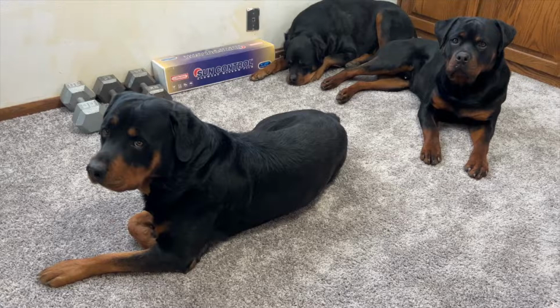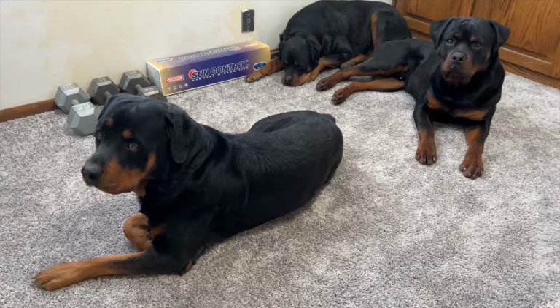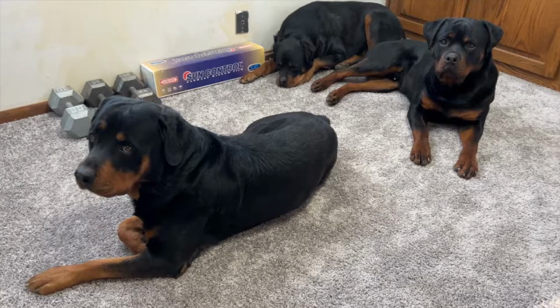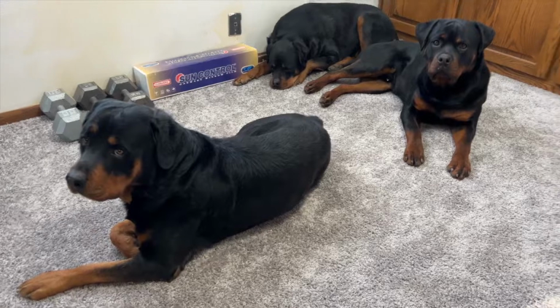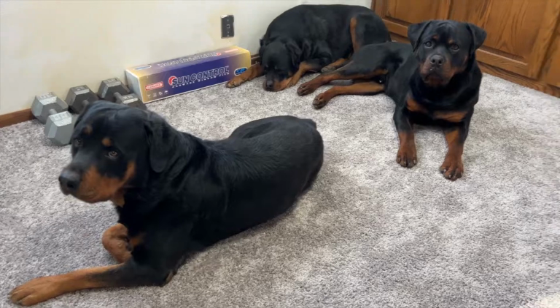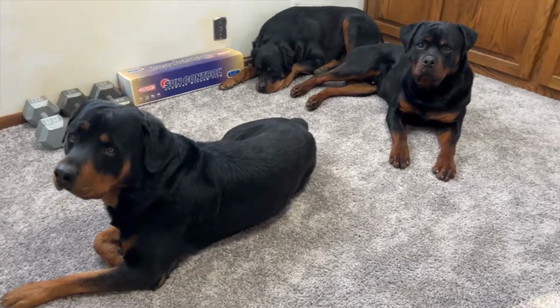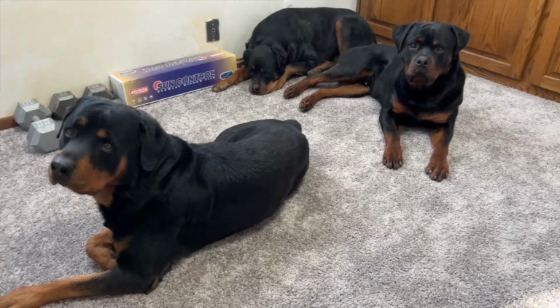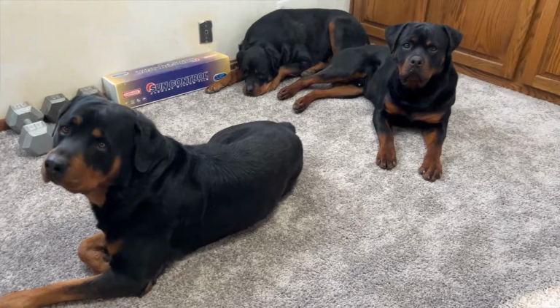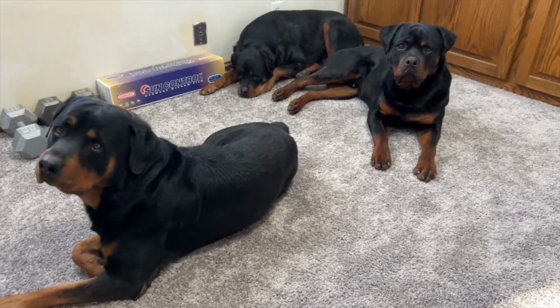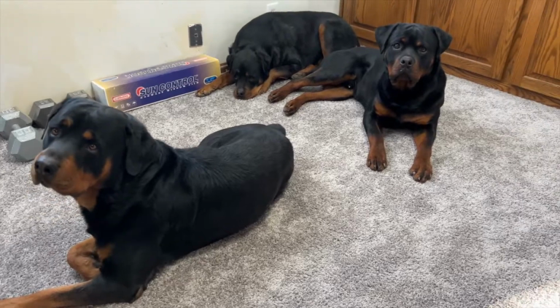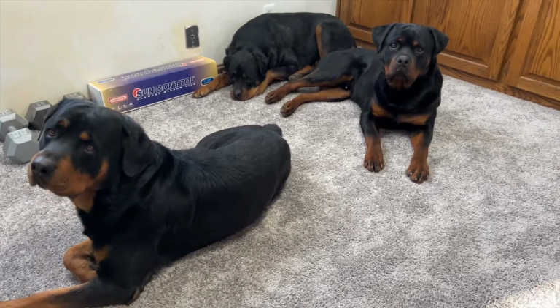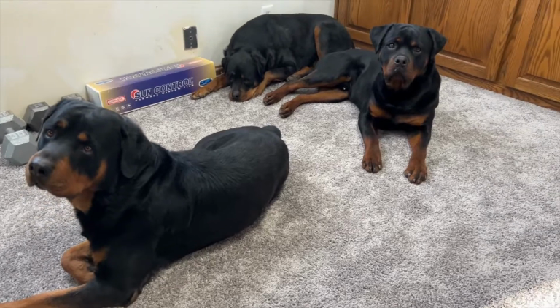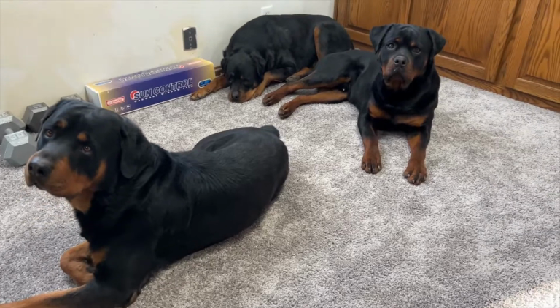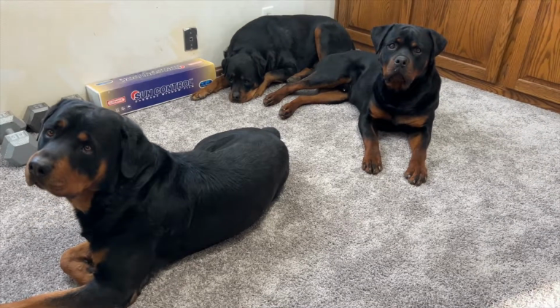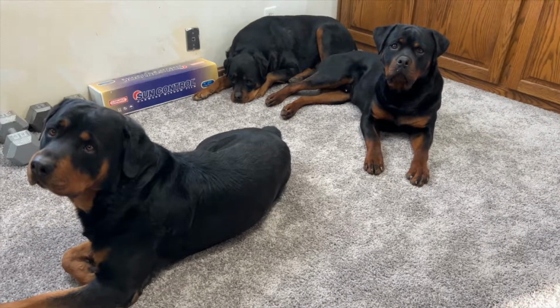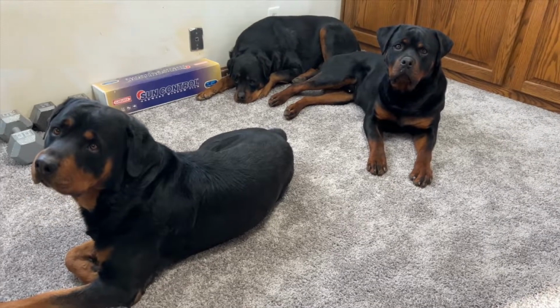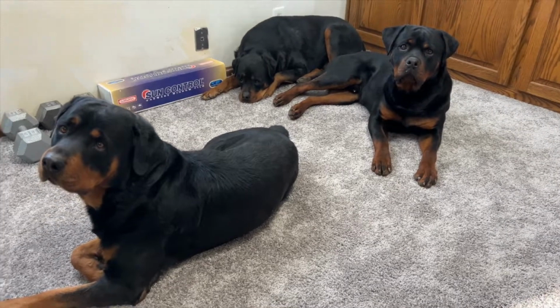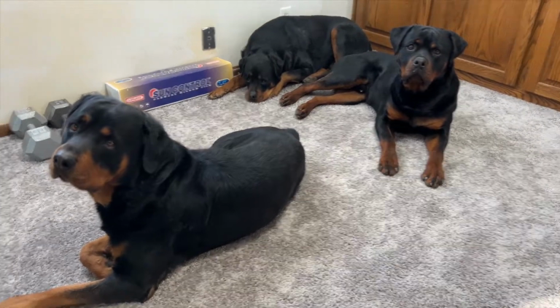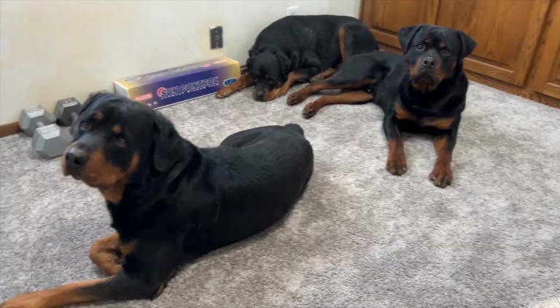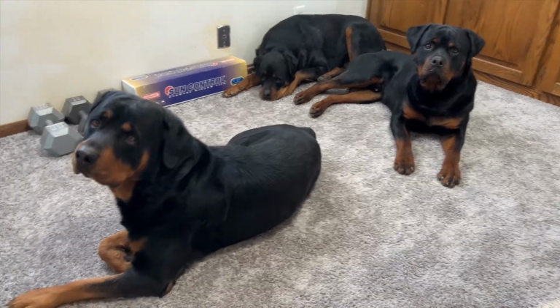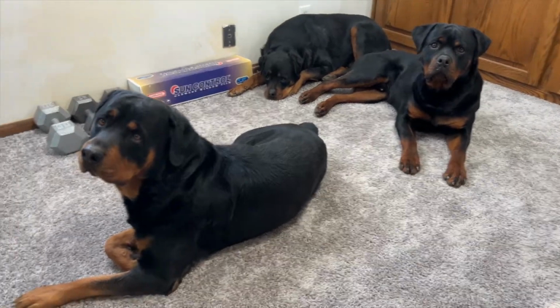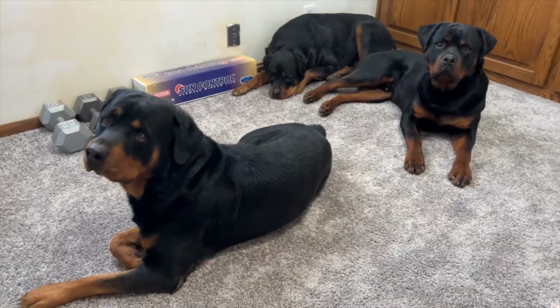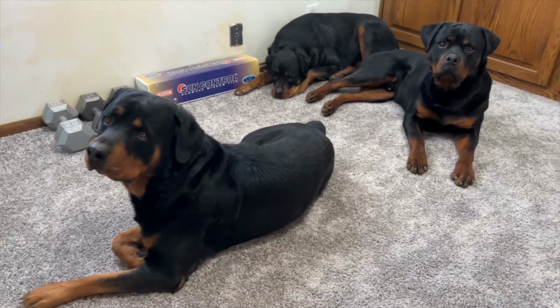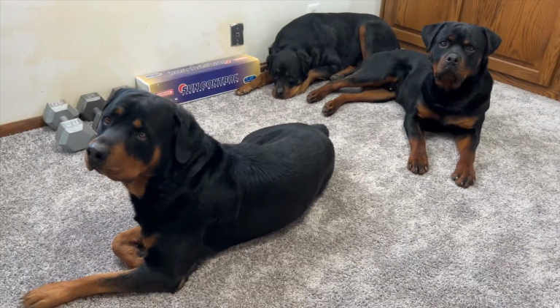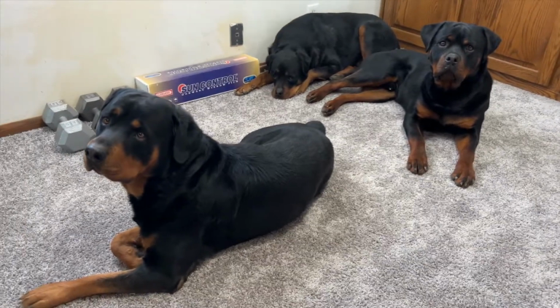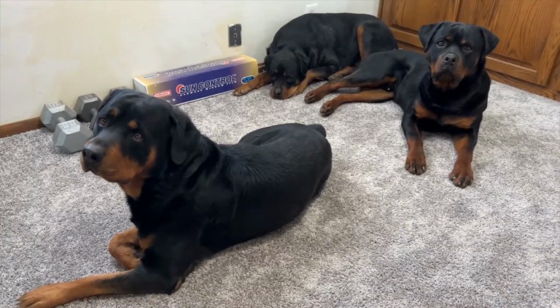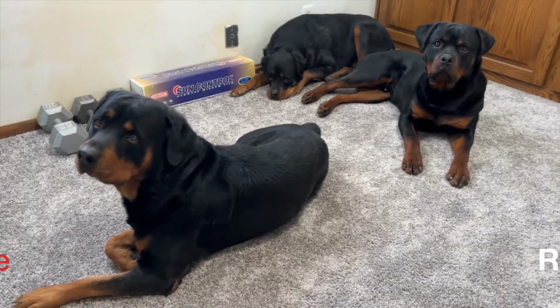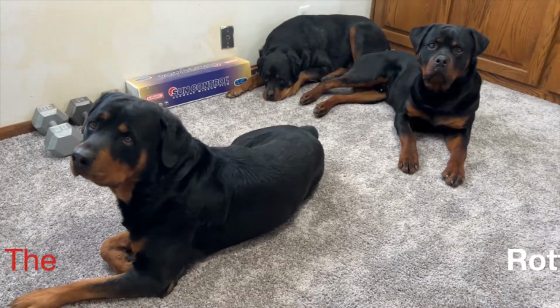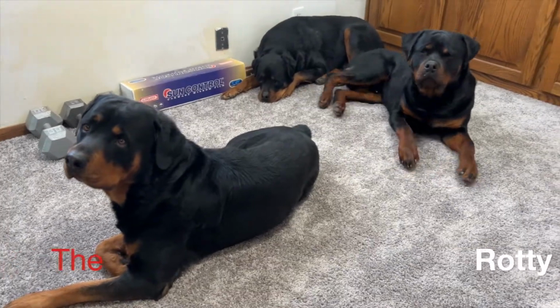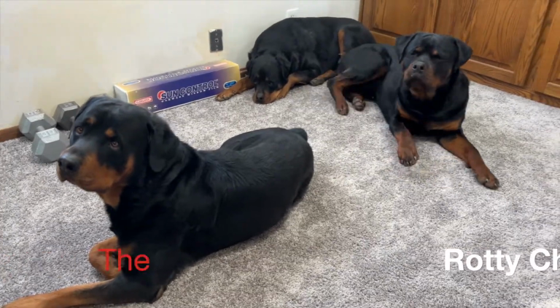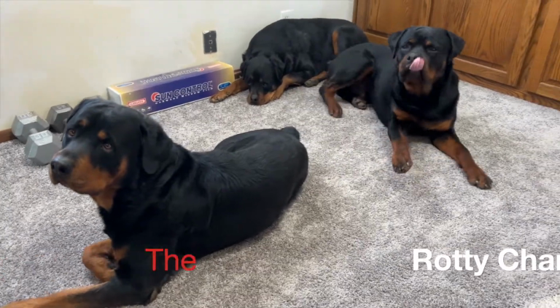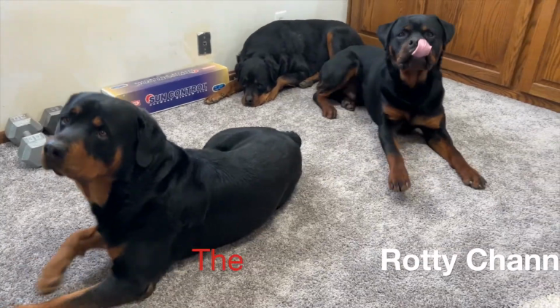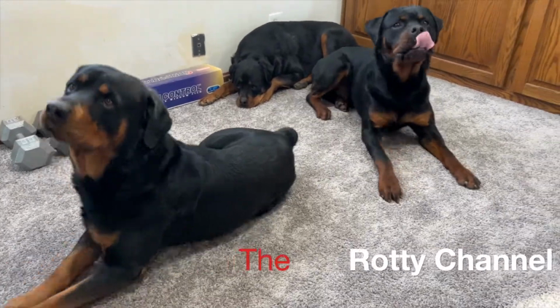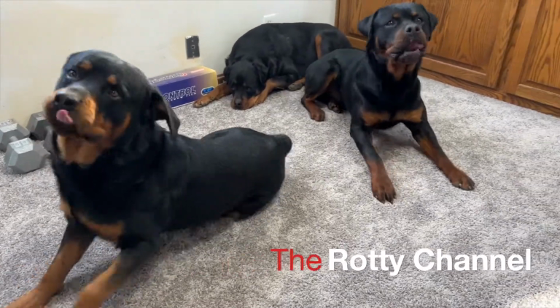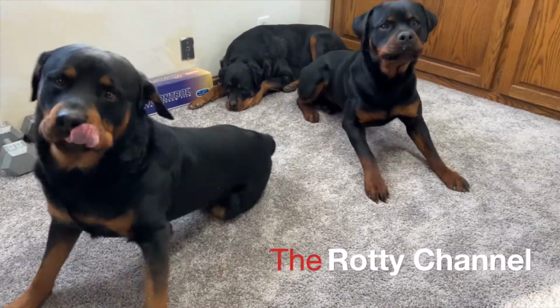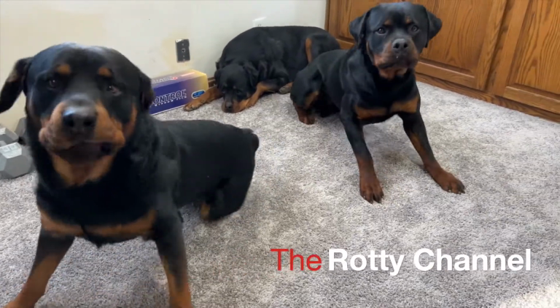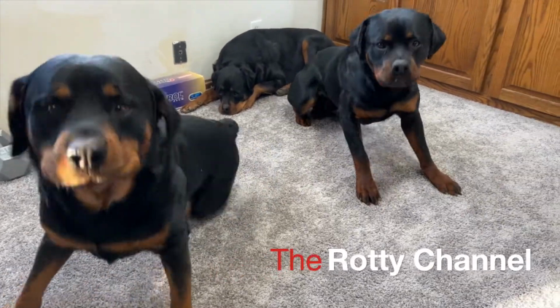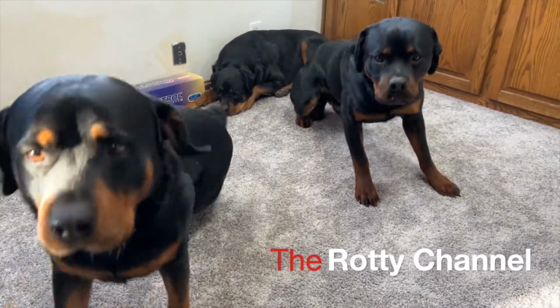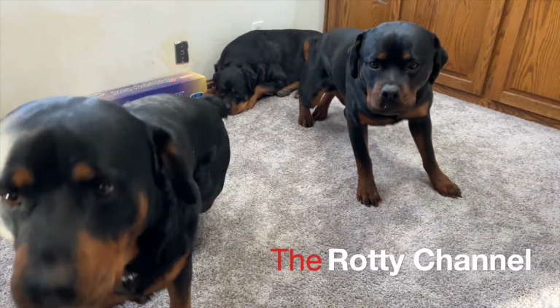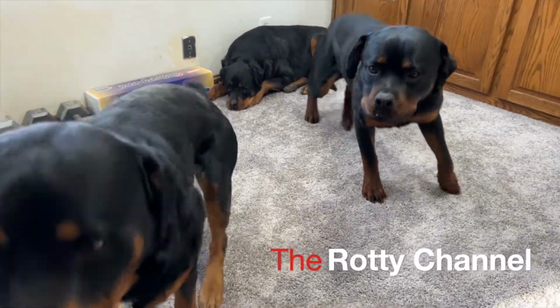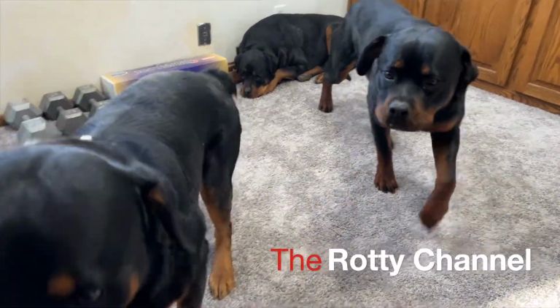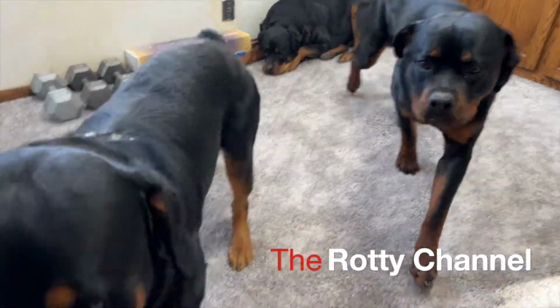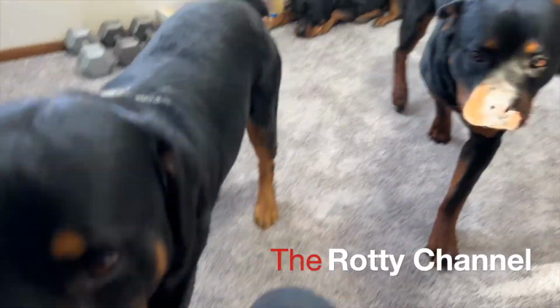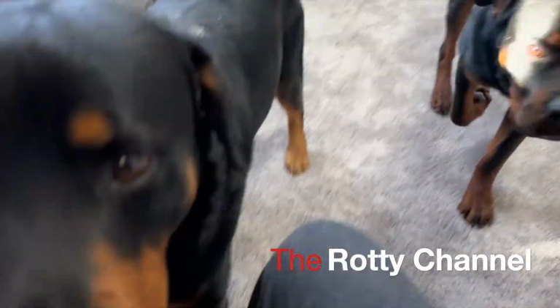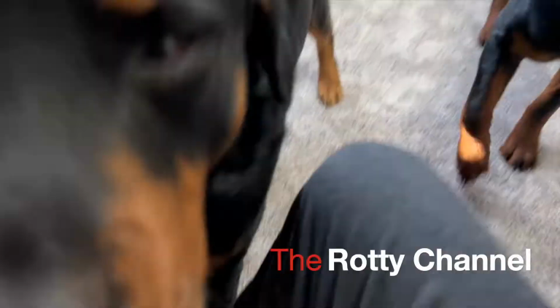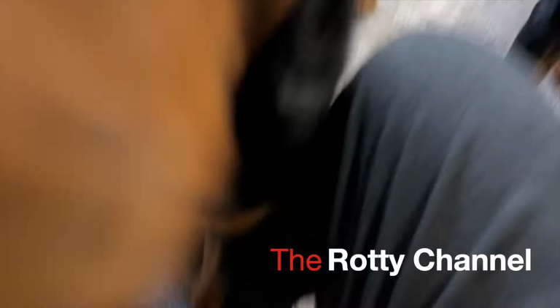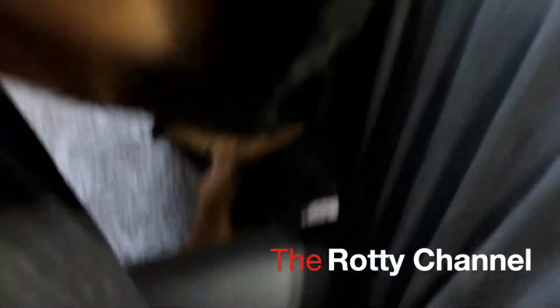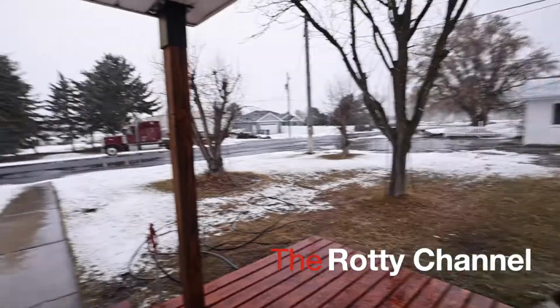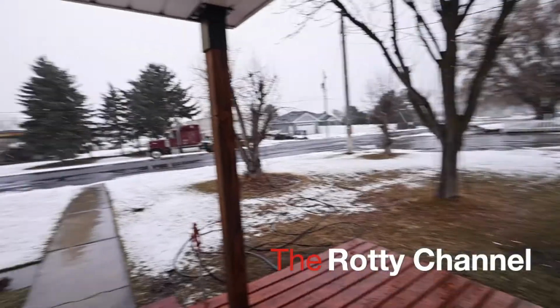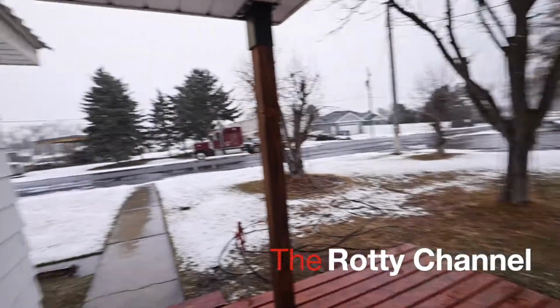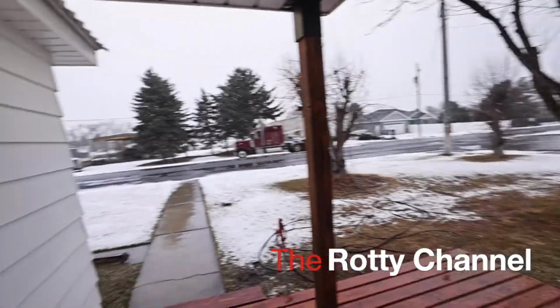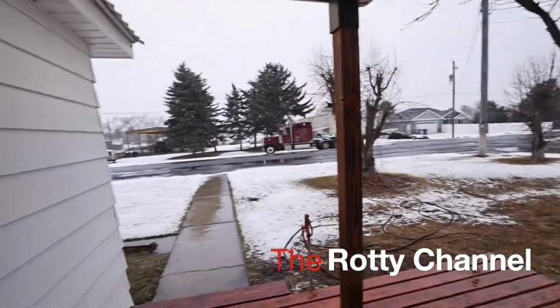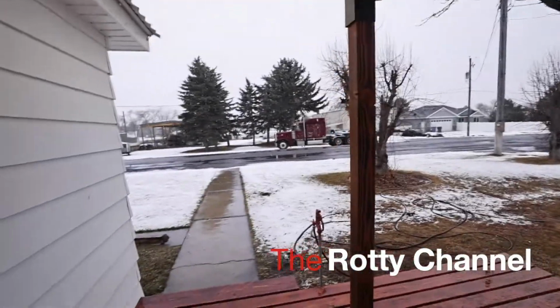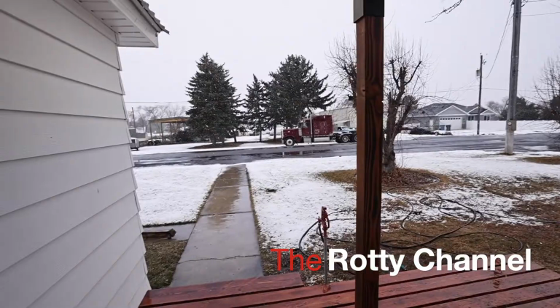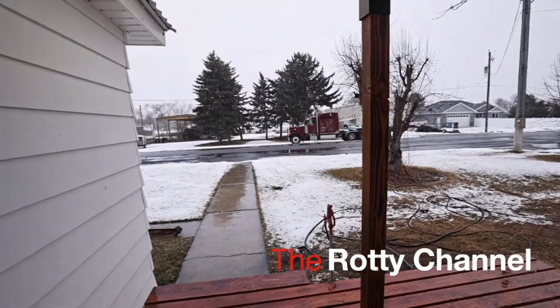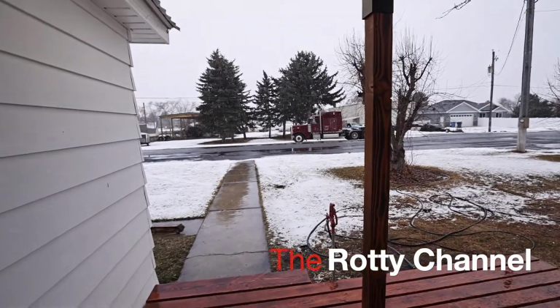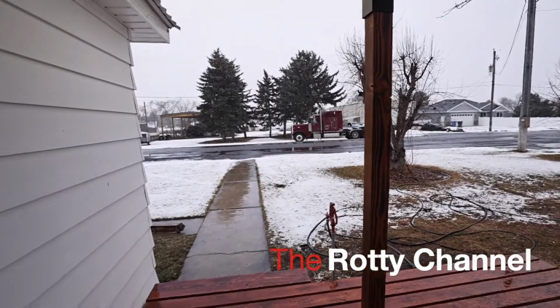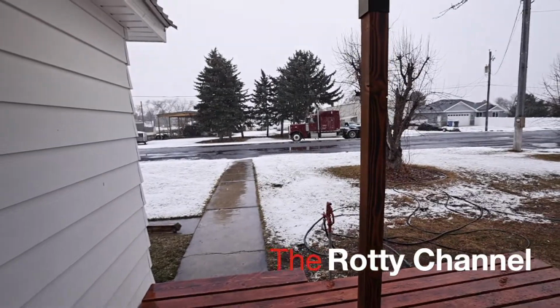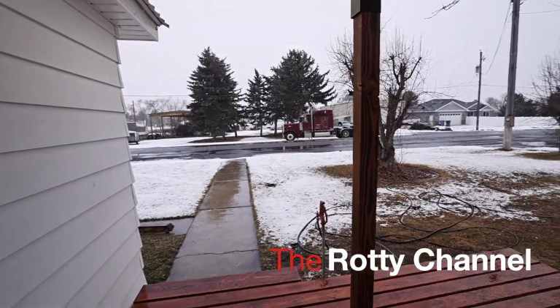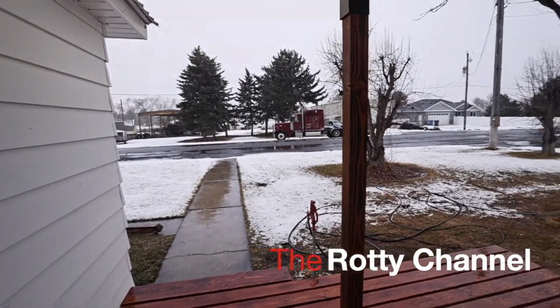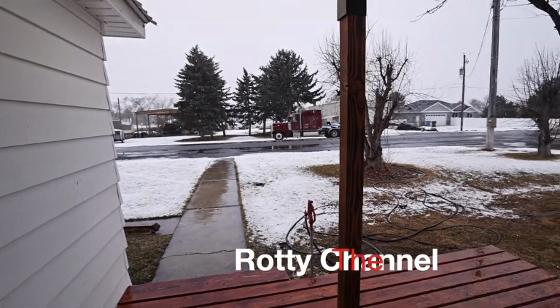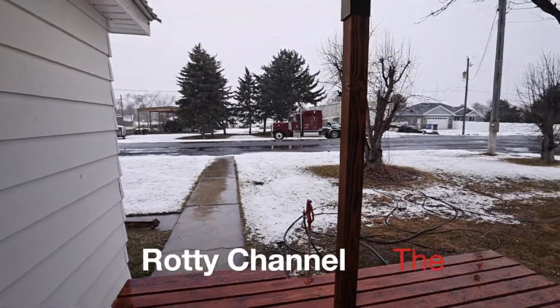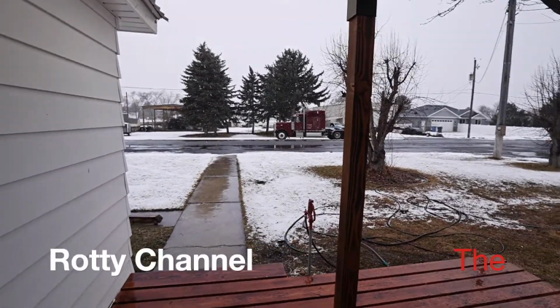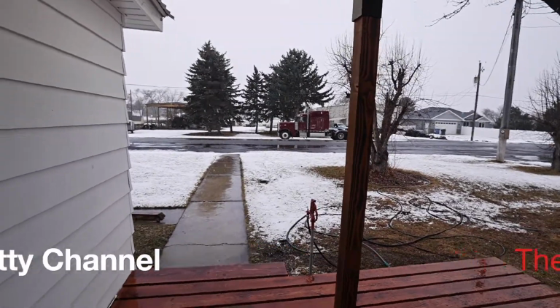You guys want to have a wrestling match with dad? Want to see if you can three take me? And it's currently snowing.